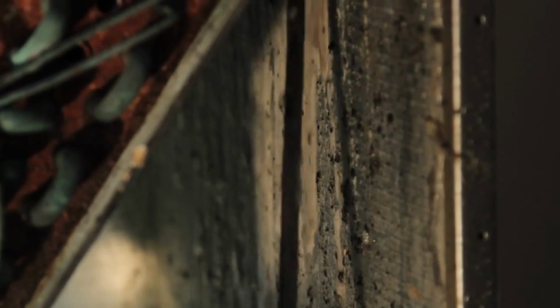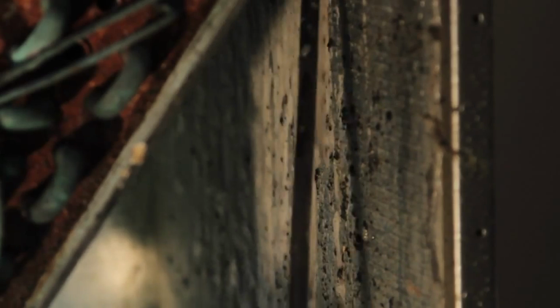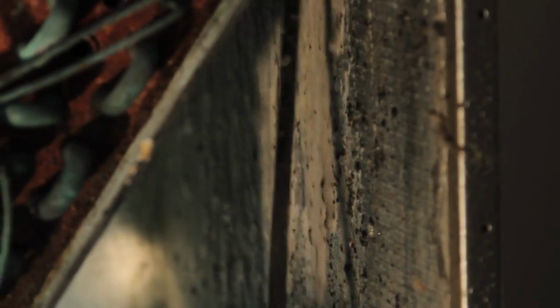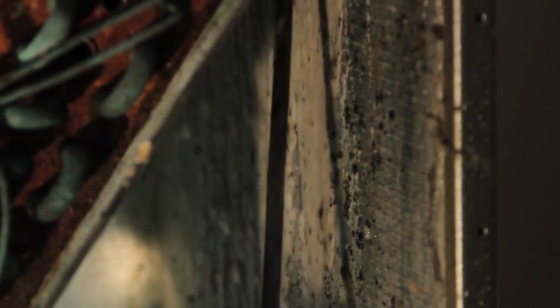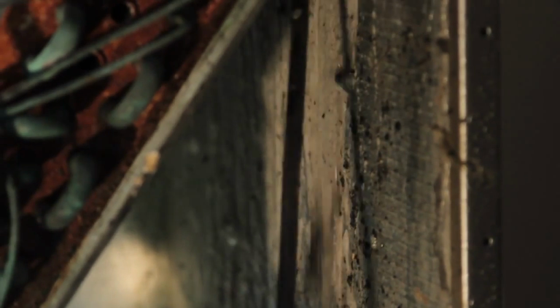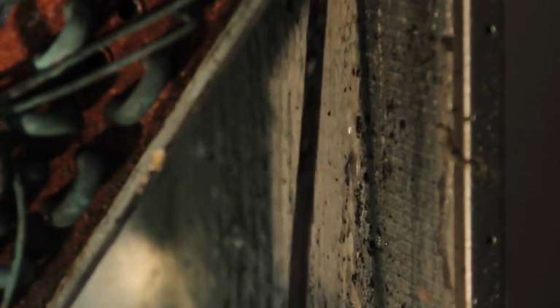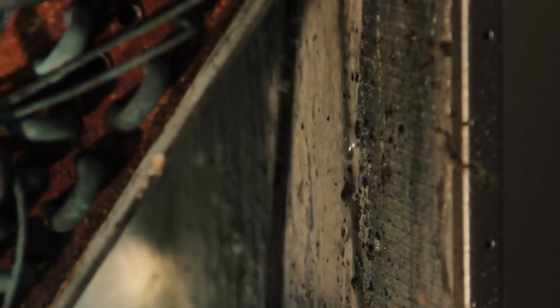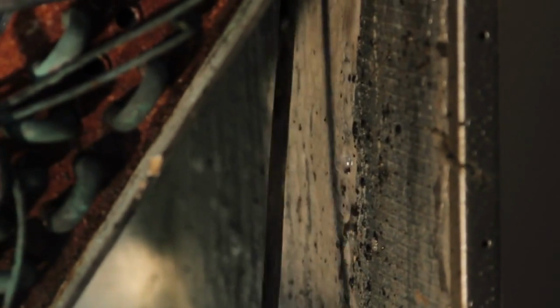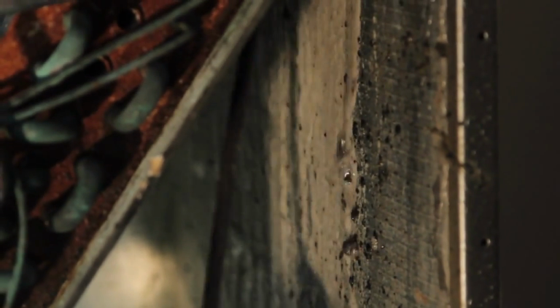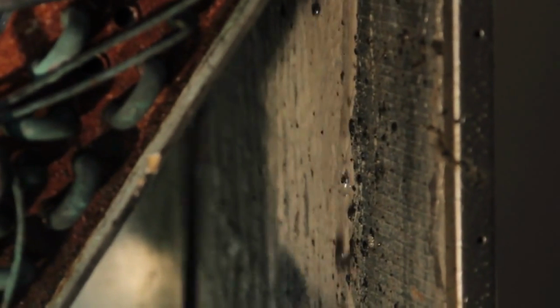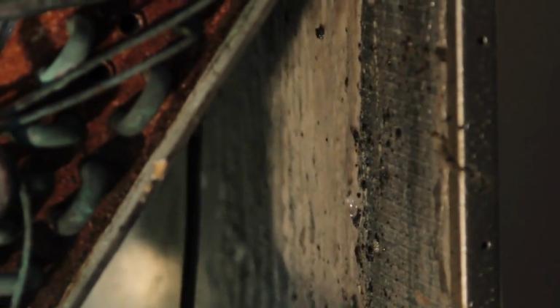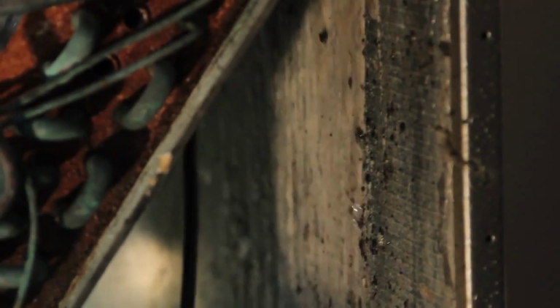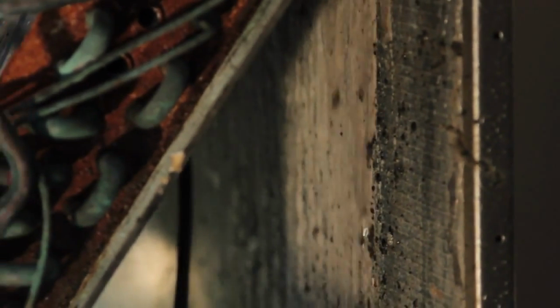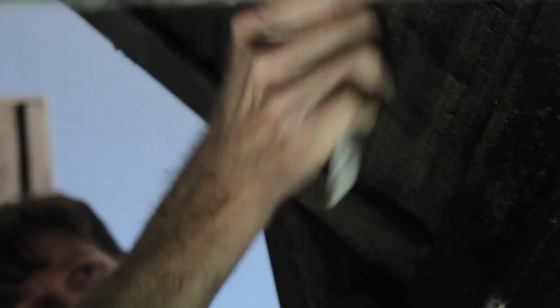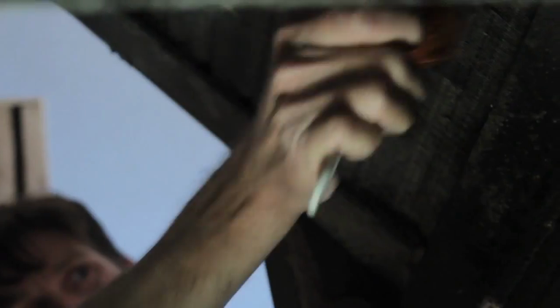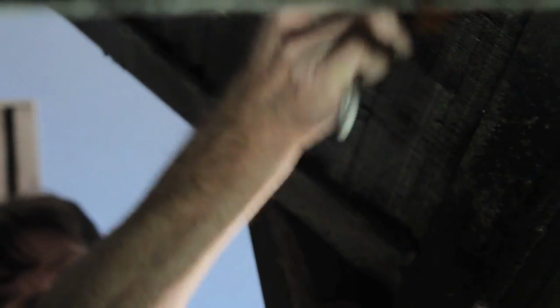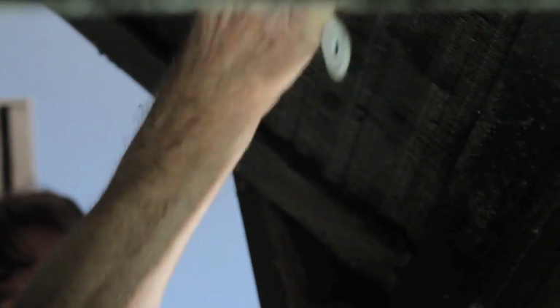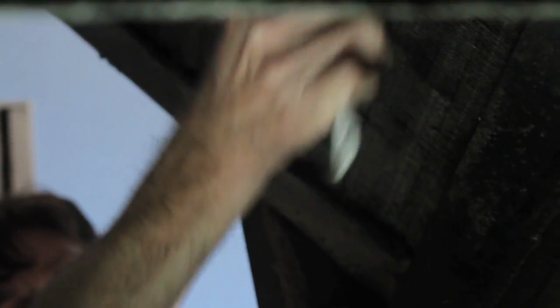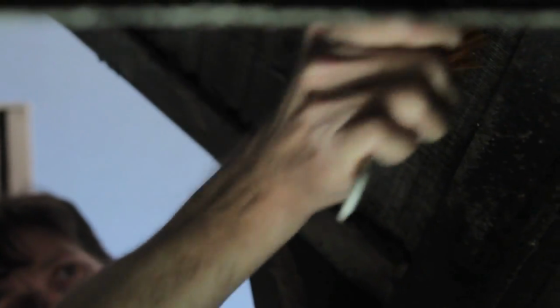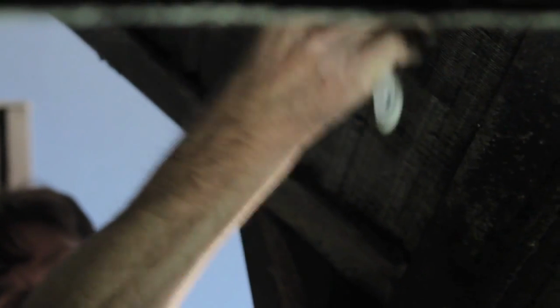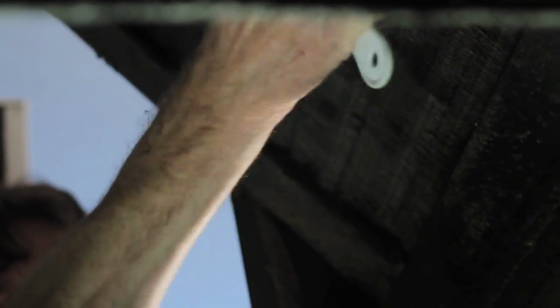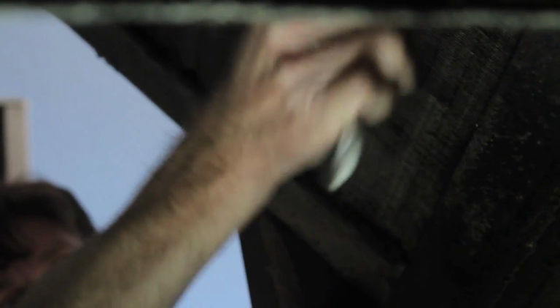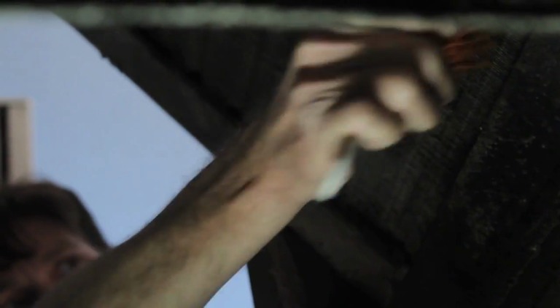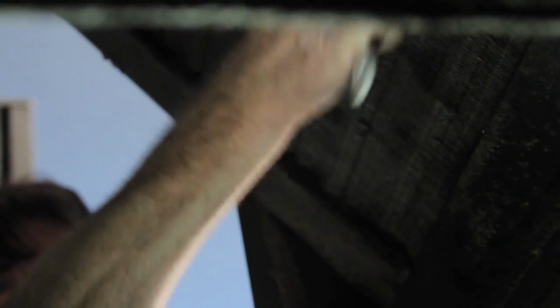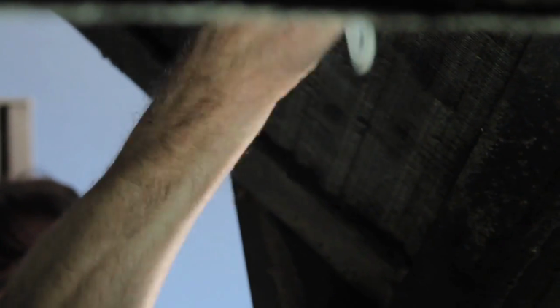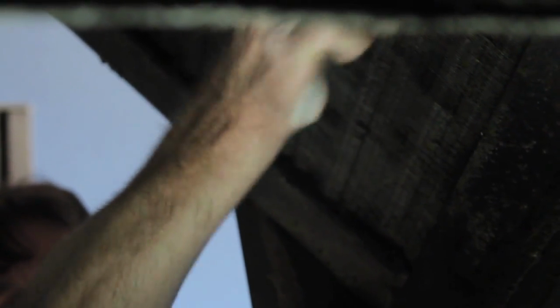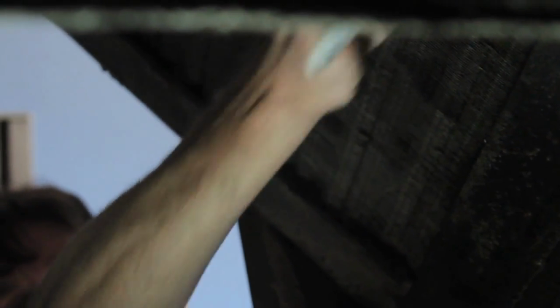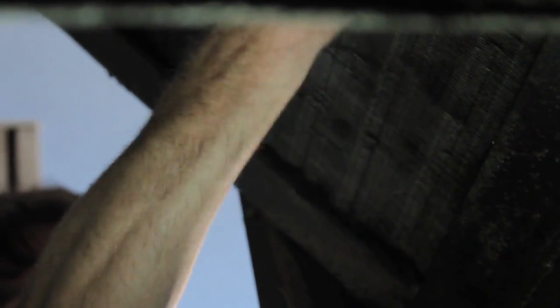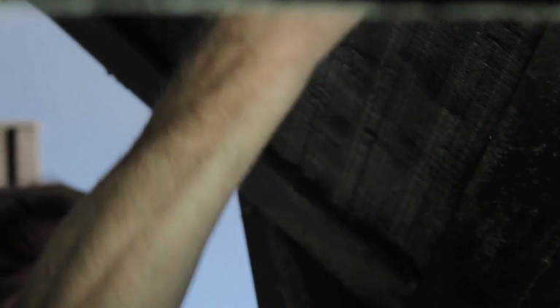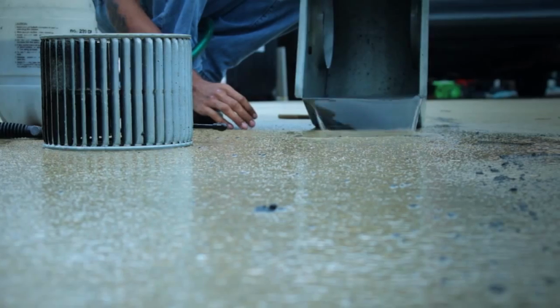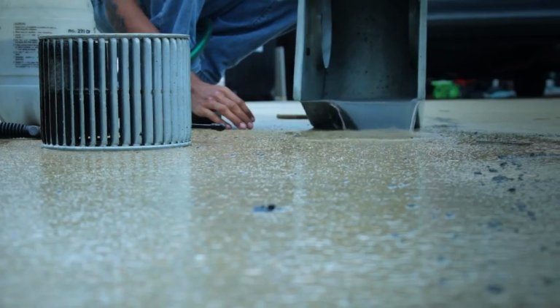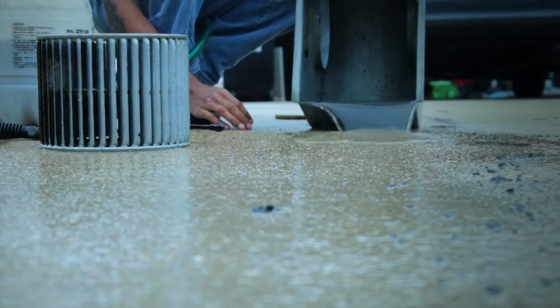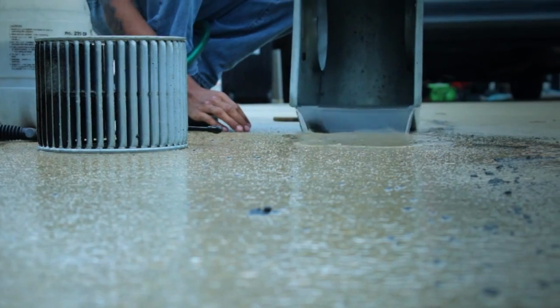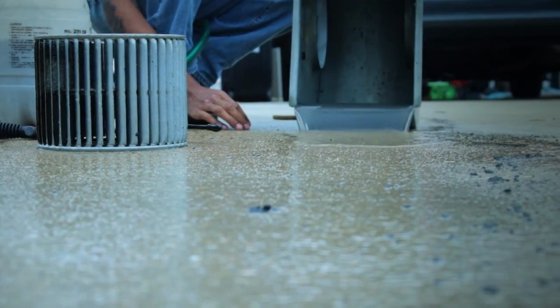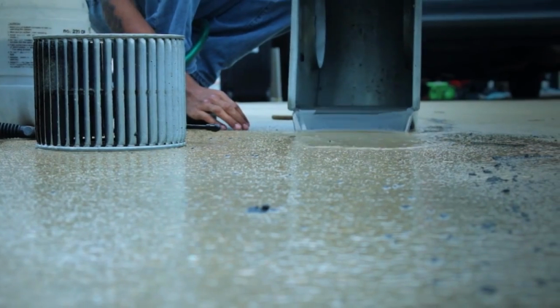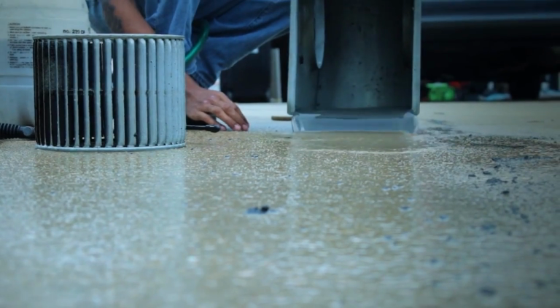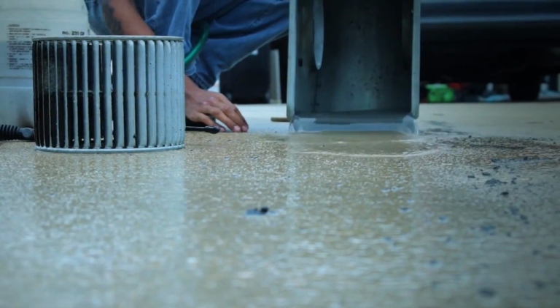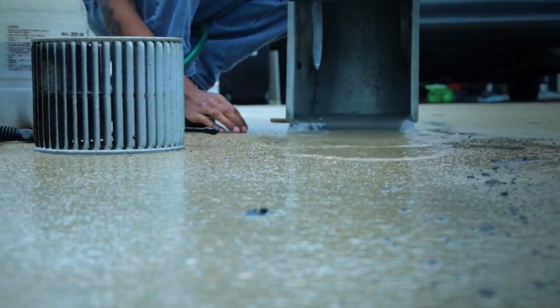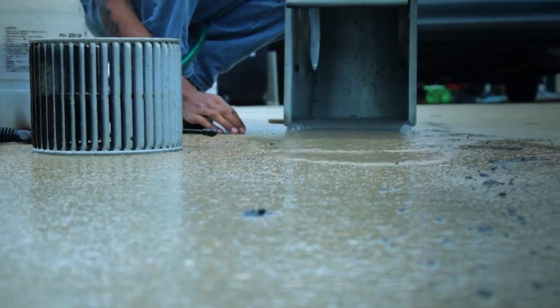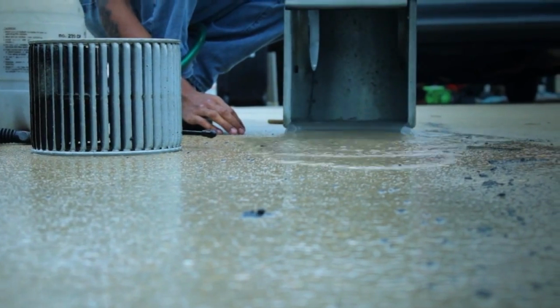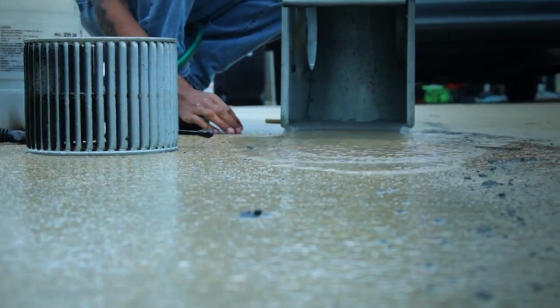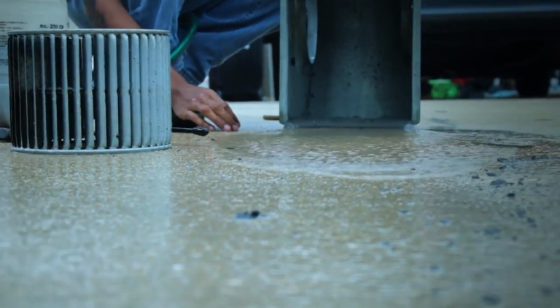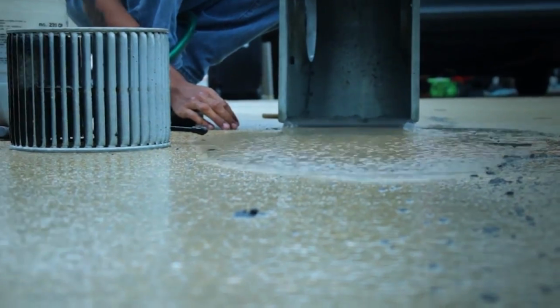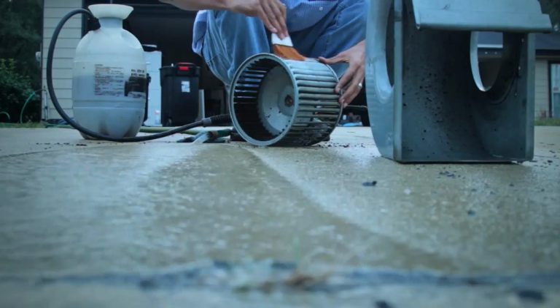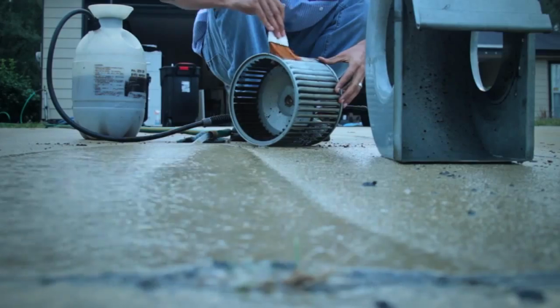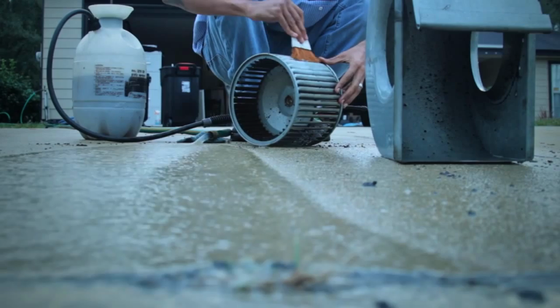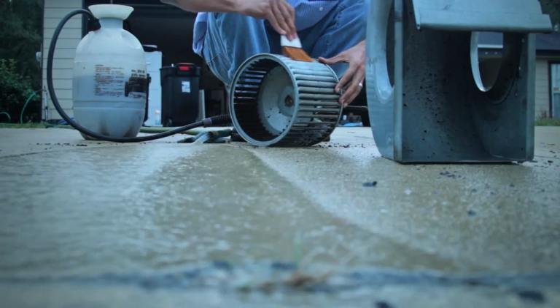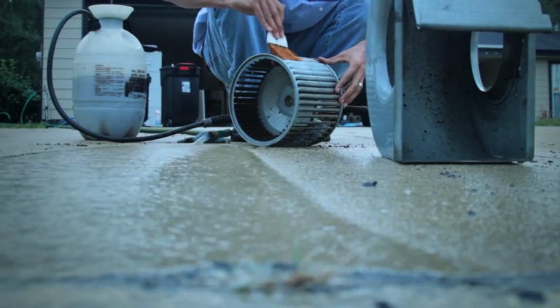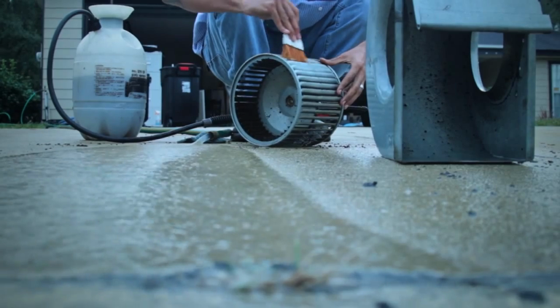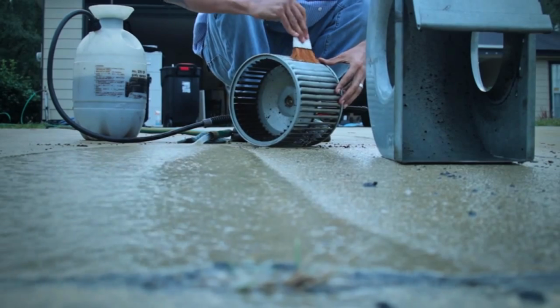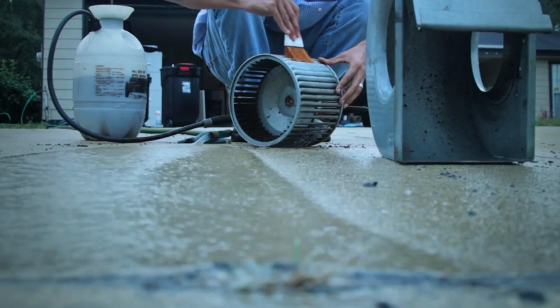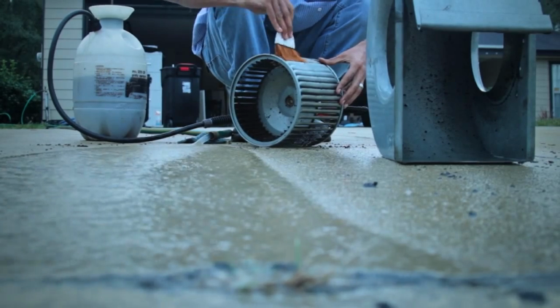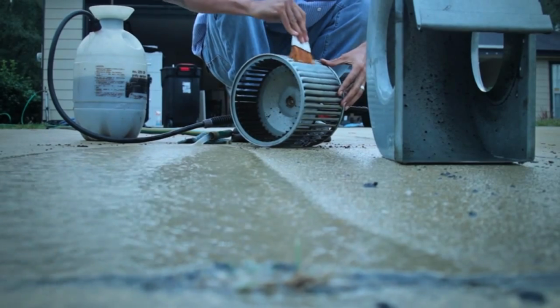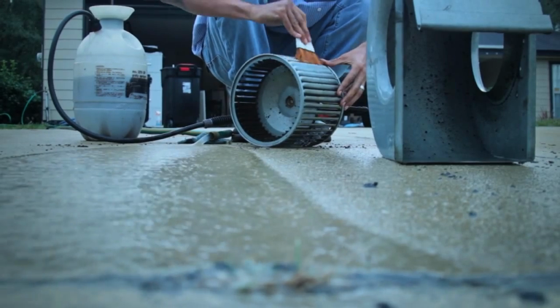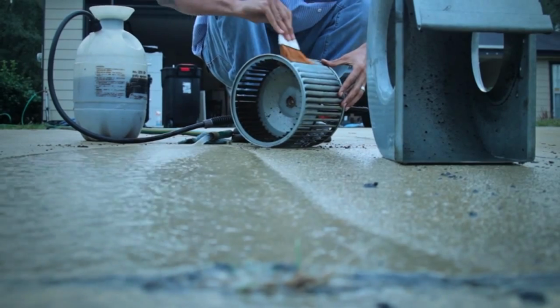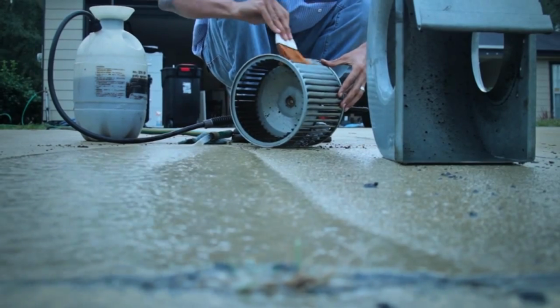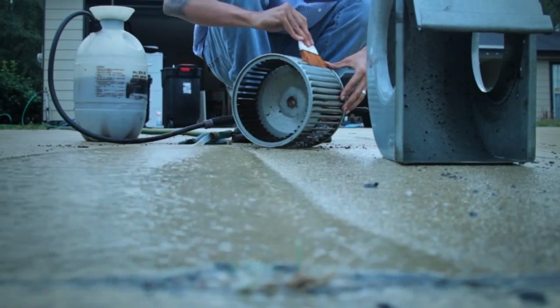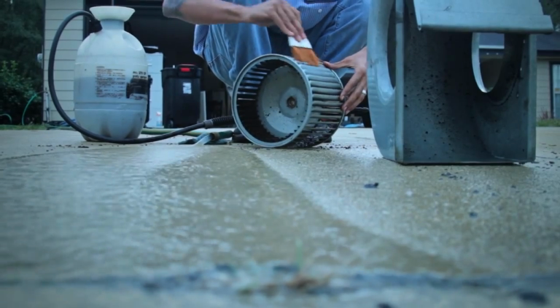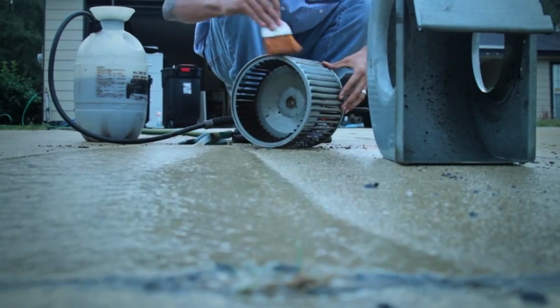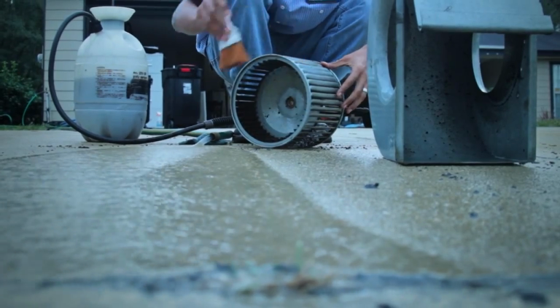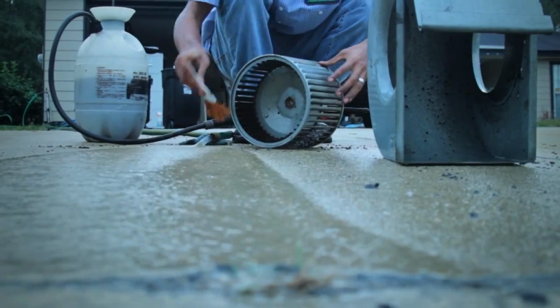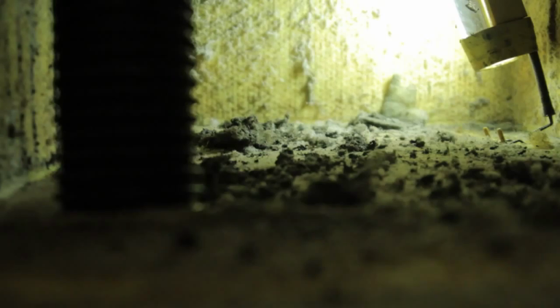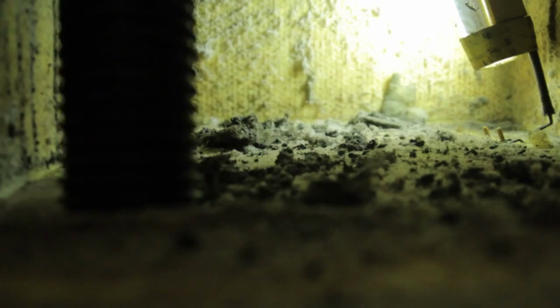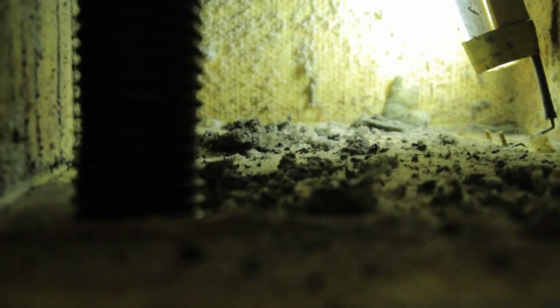The internal liner, wiring, evaporator coil, drain line, and drain pan are cleaned. Then the return plenum is power vacuumed.